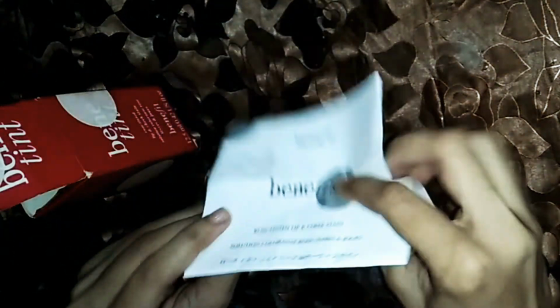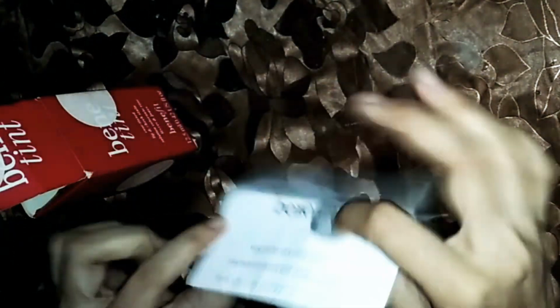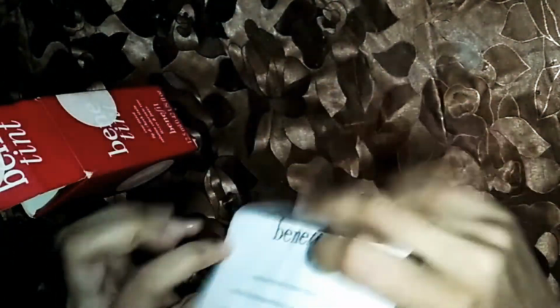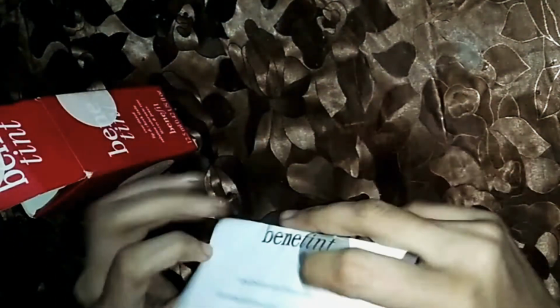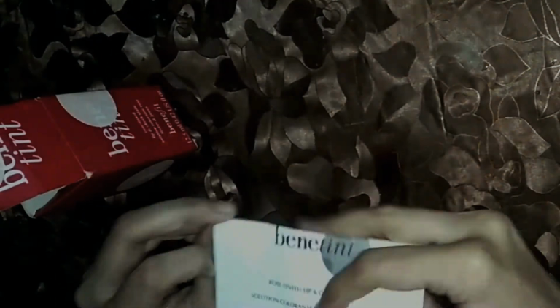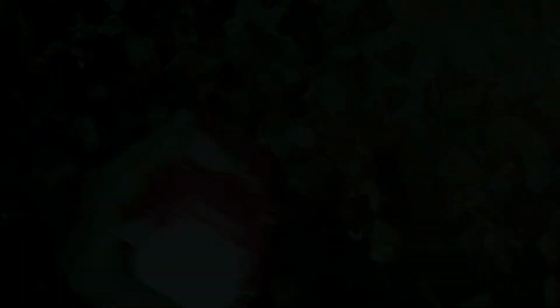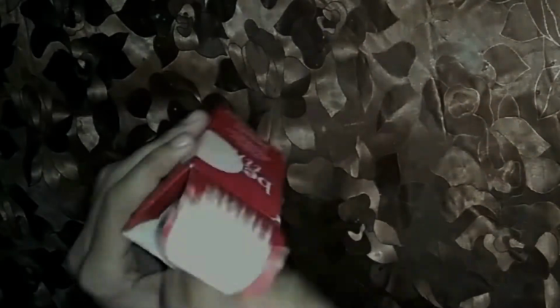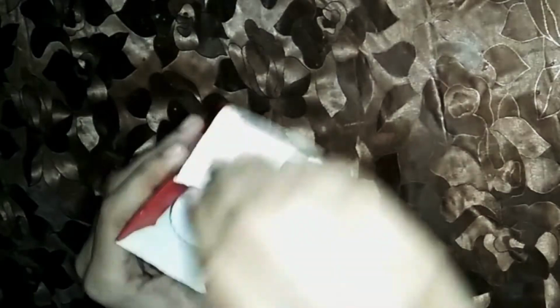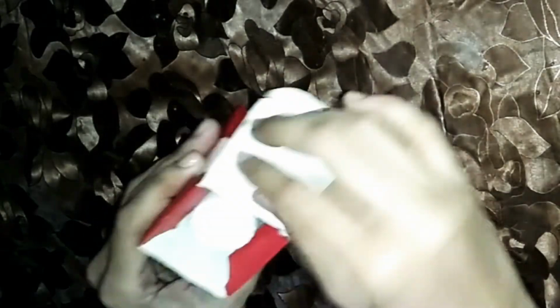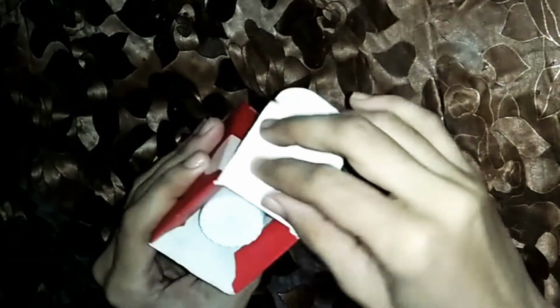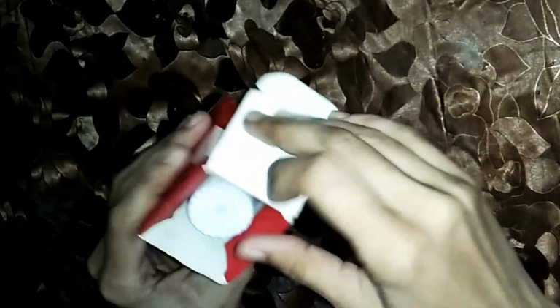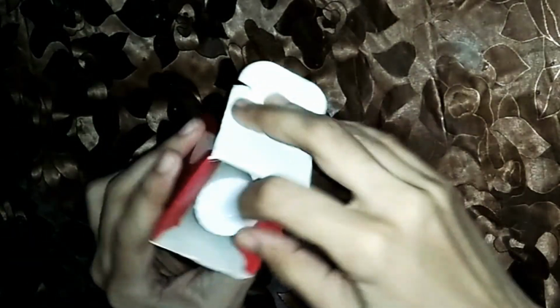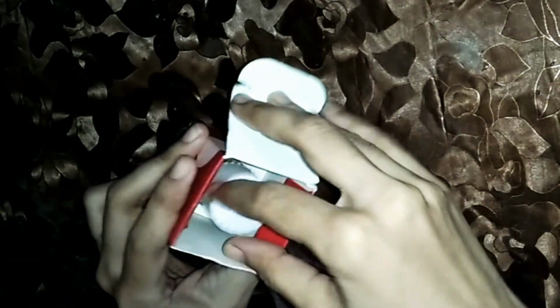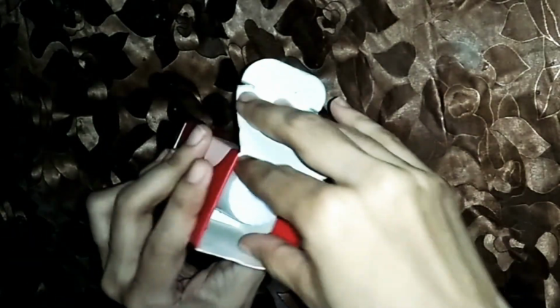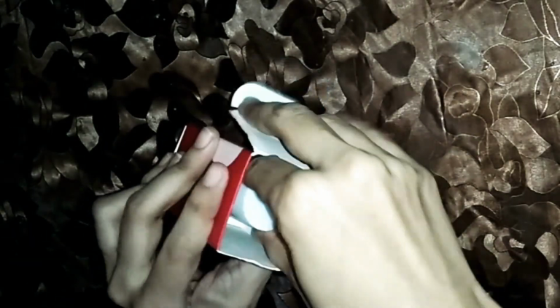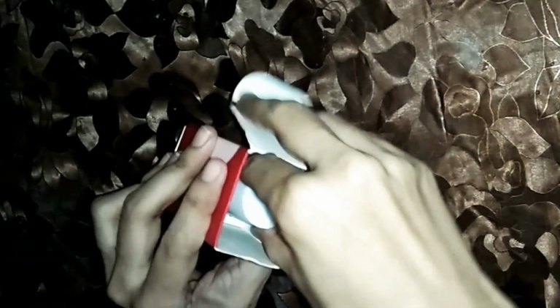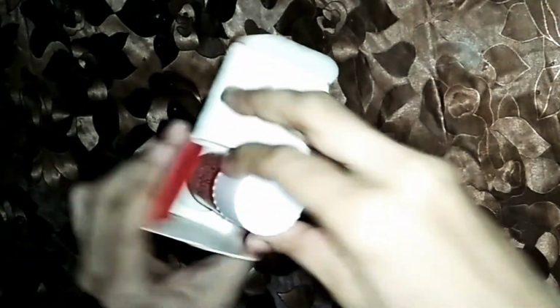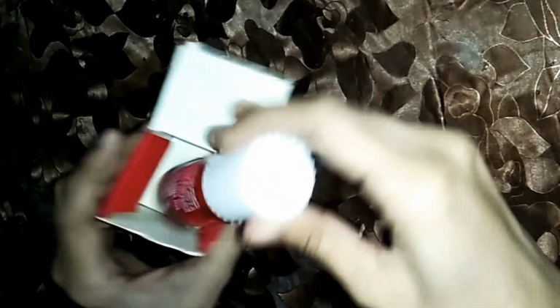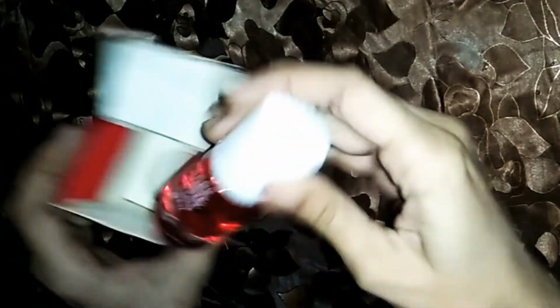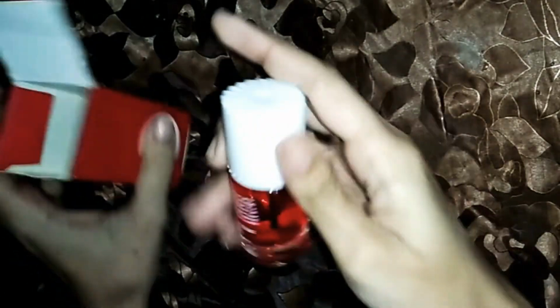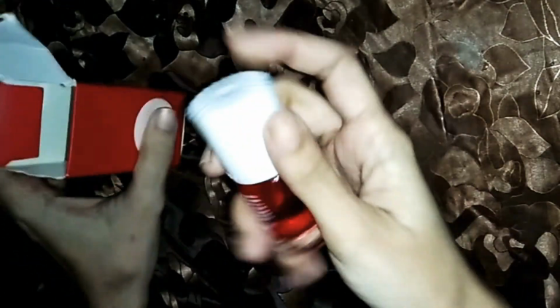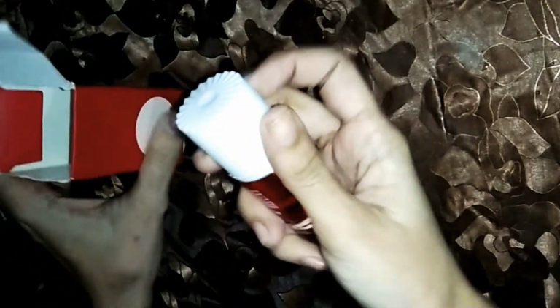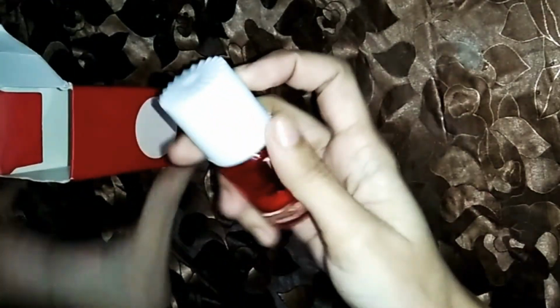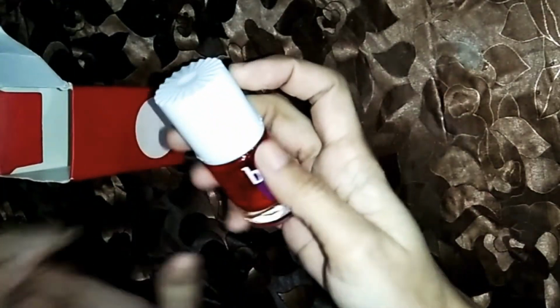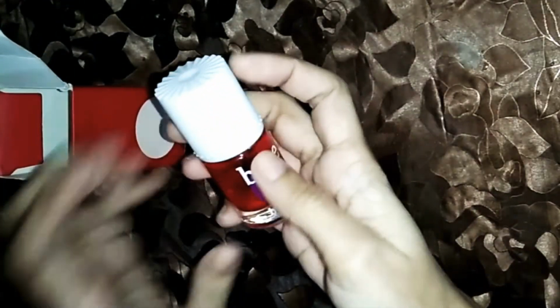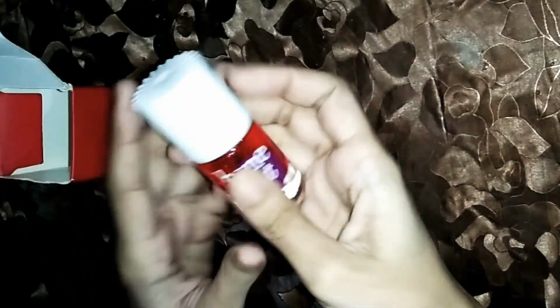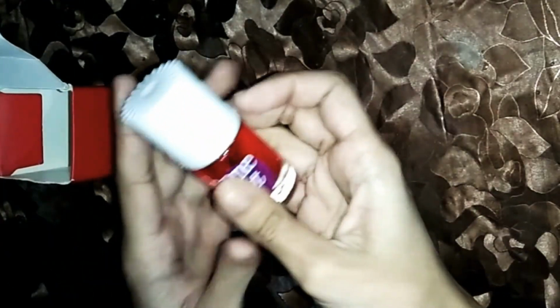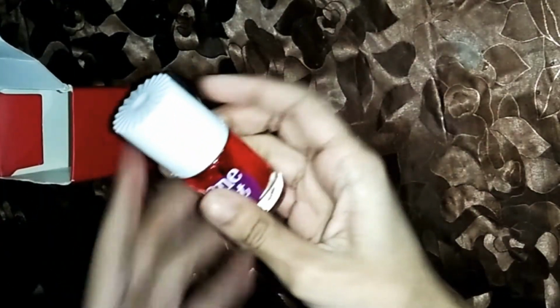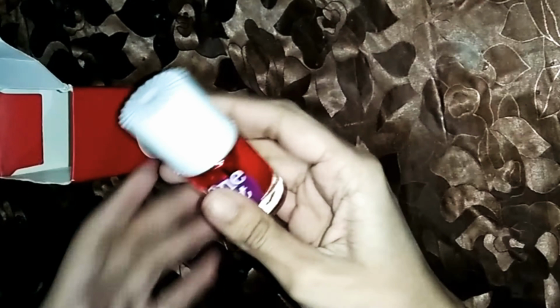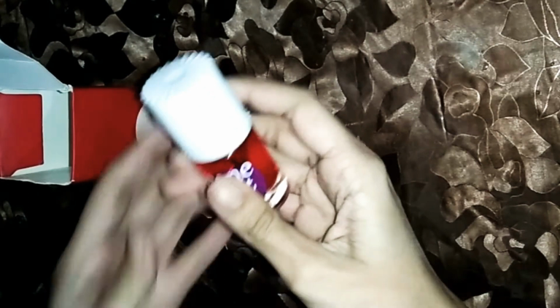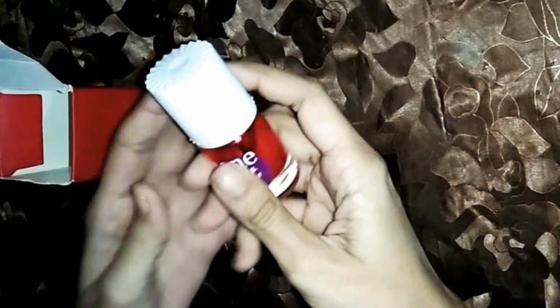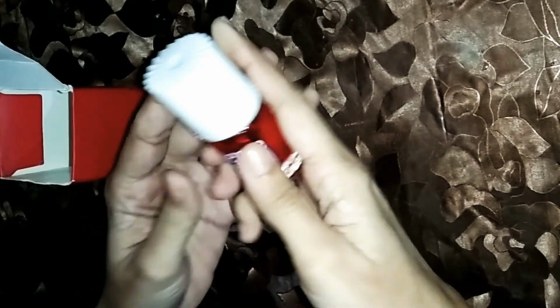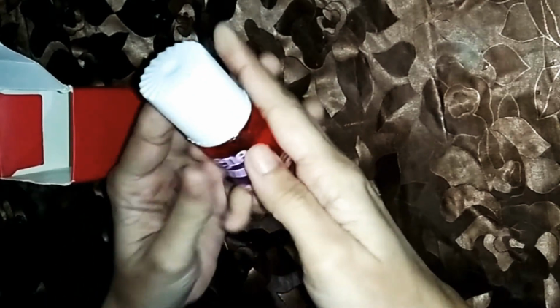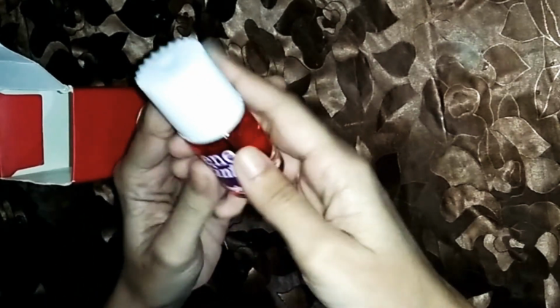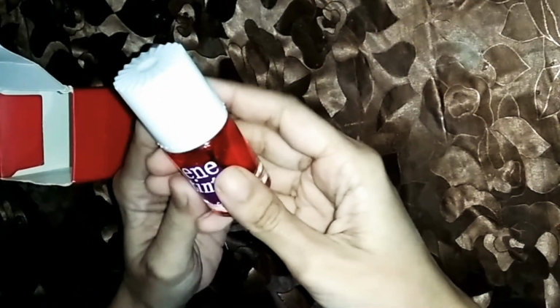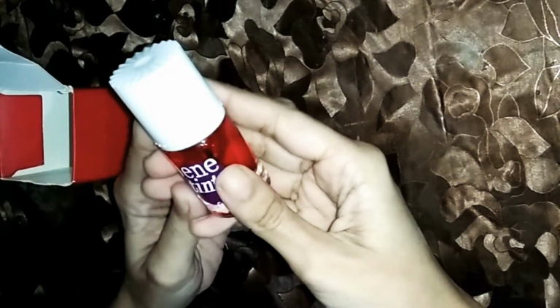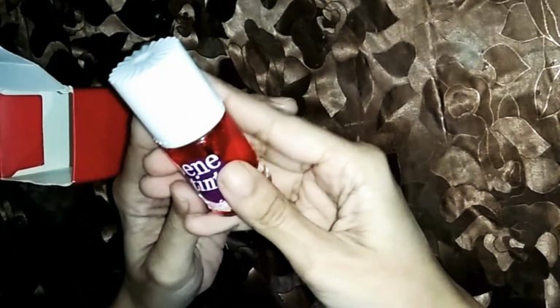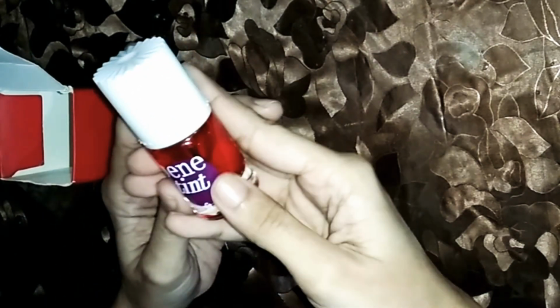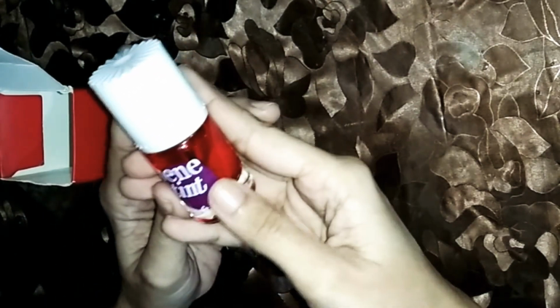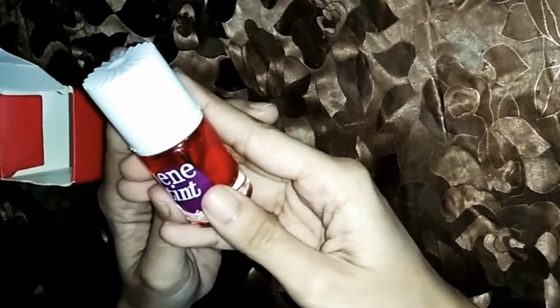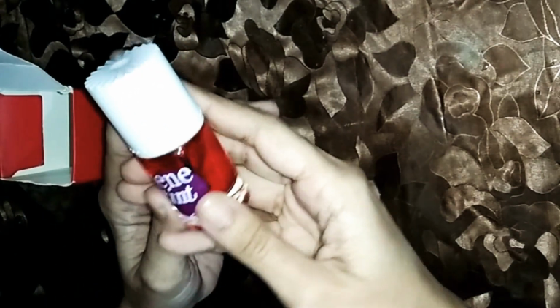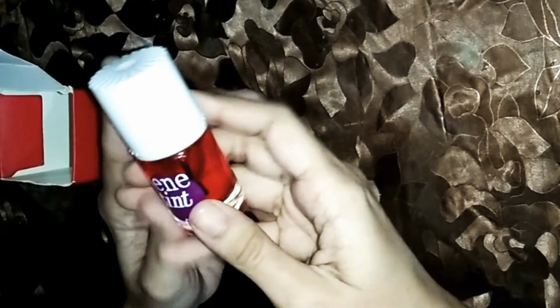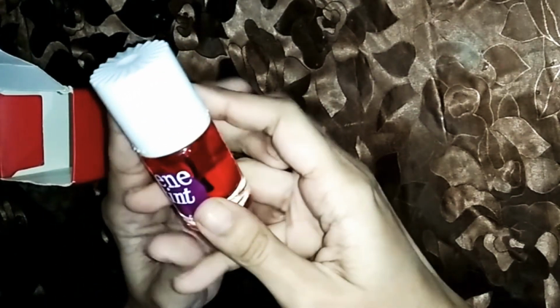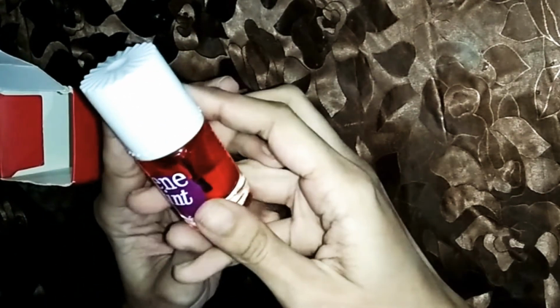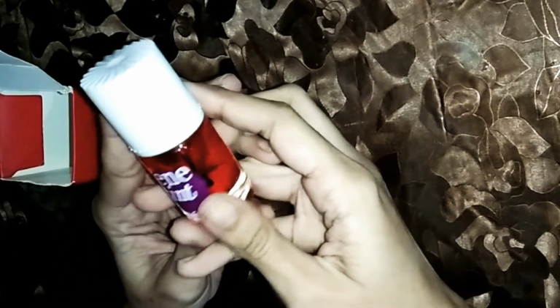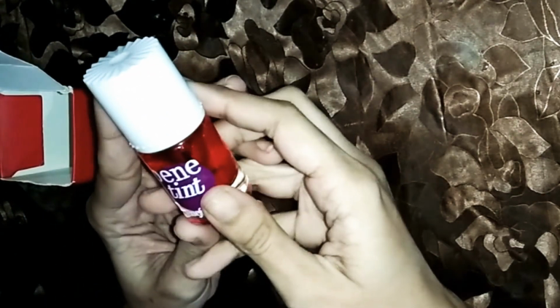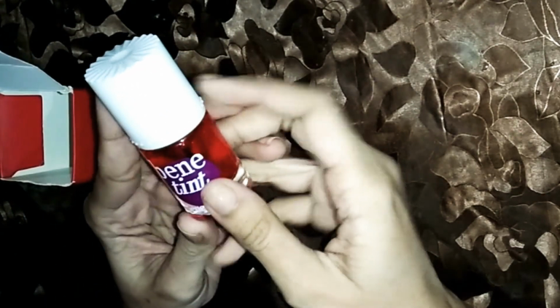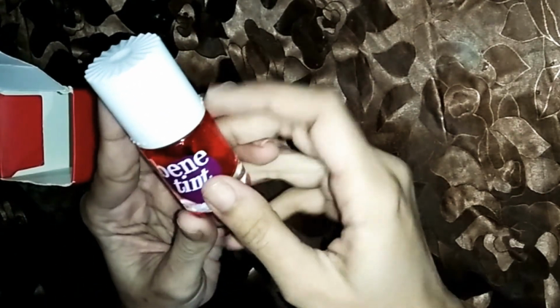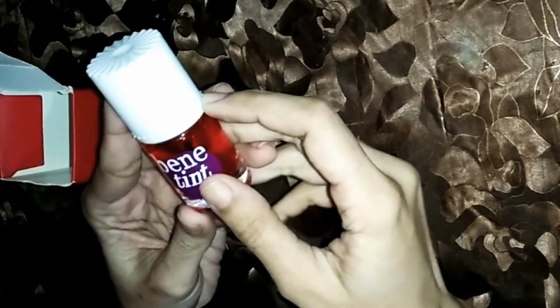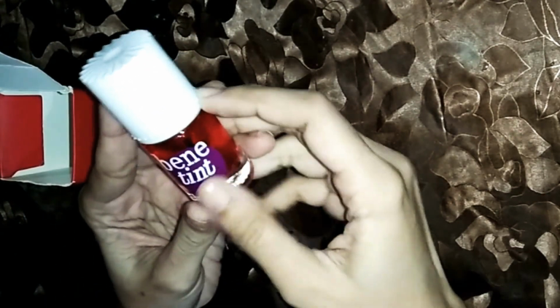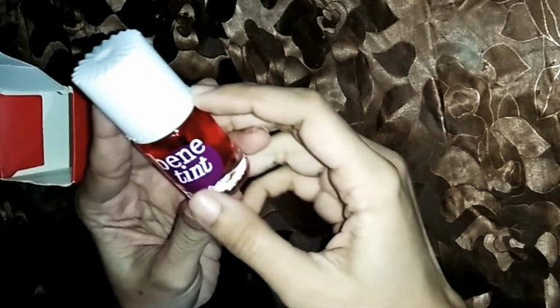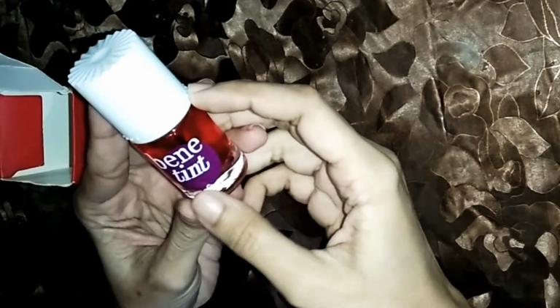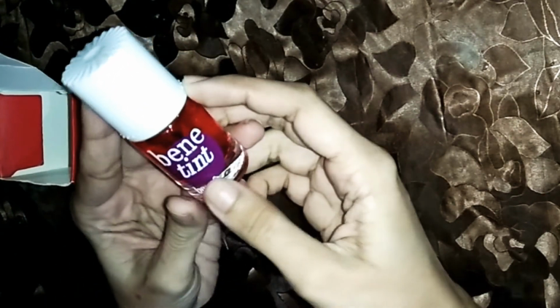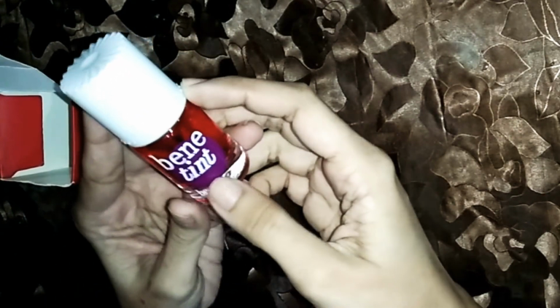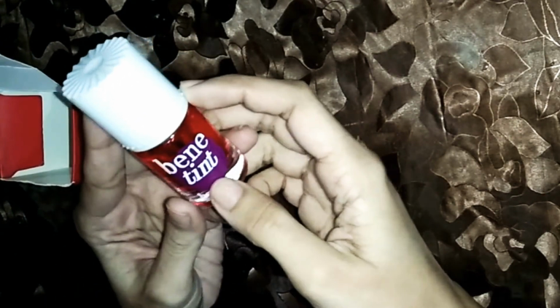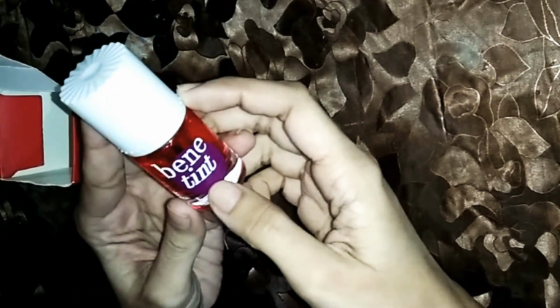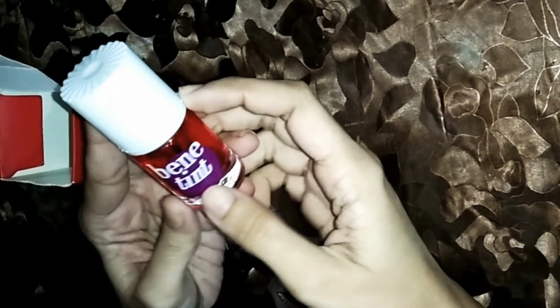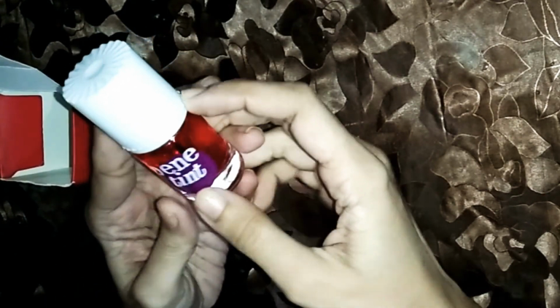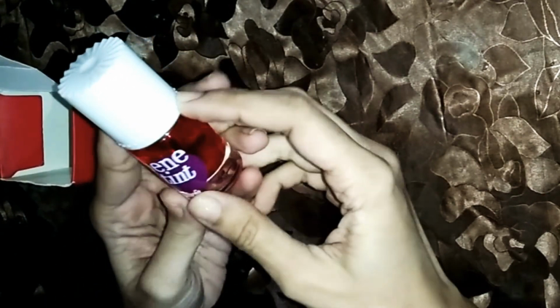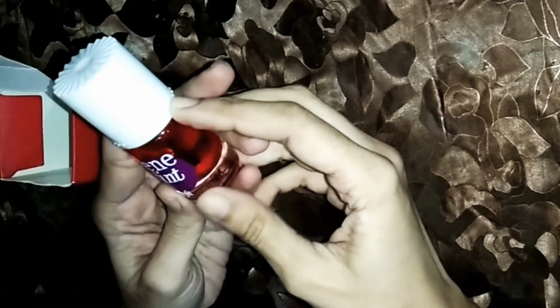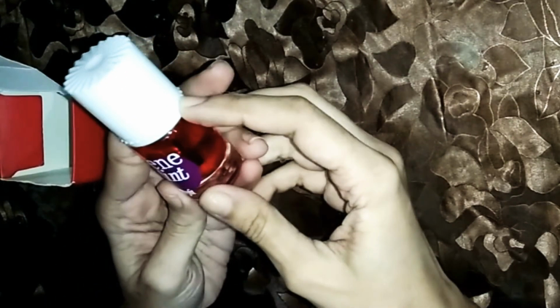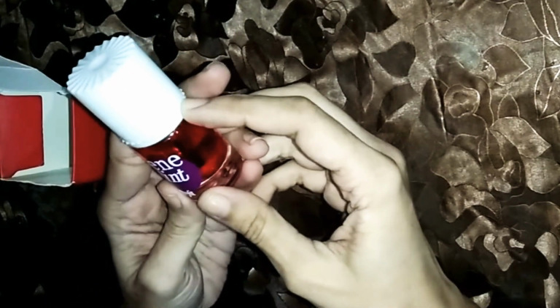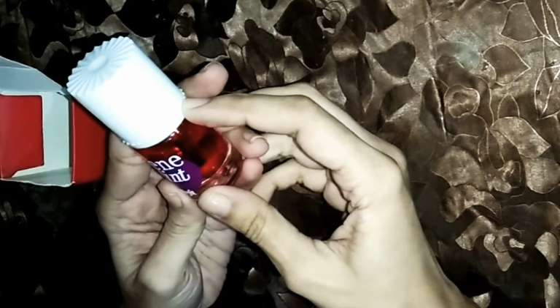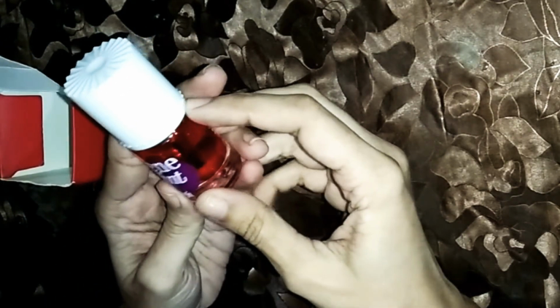Let's open it. We are opening it so you can see. In this way, this bottle is released.